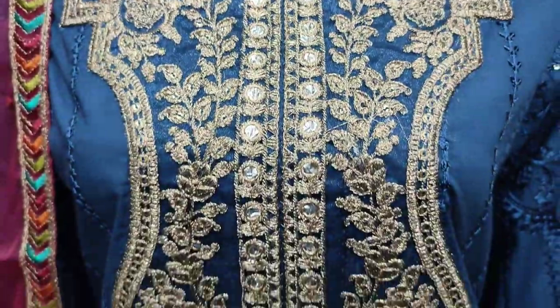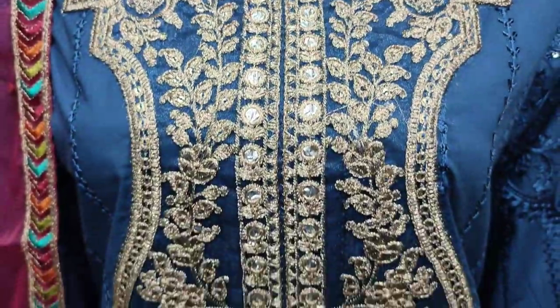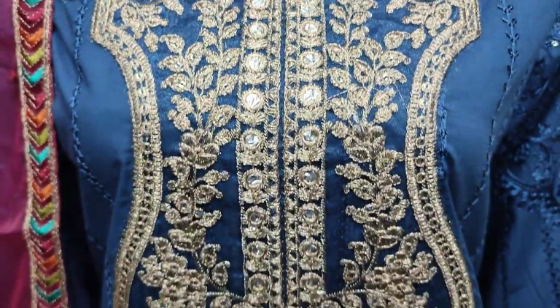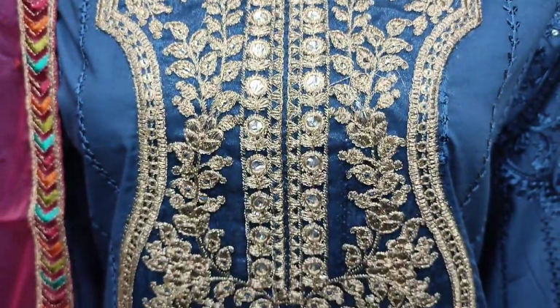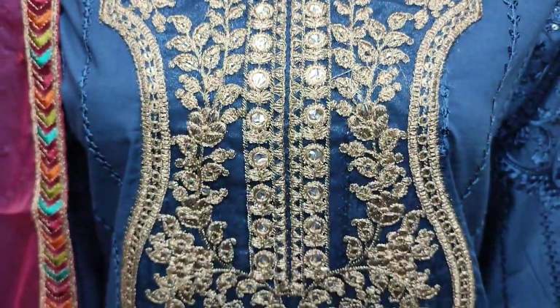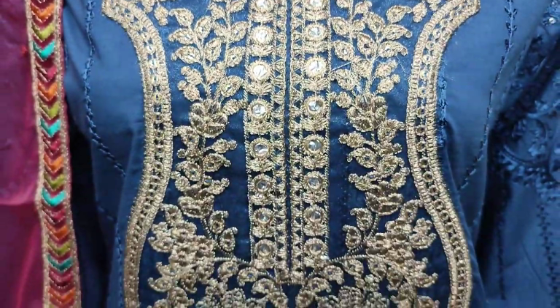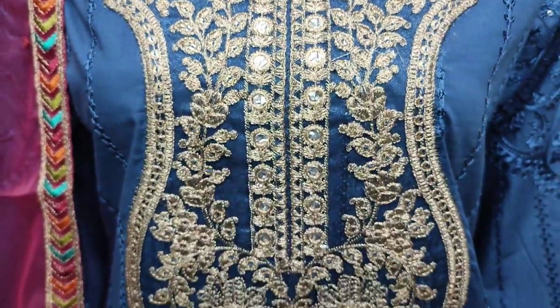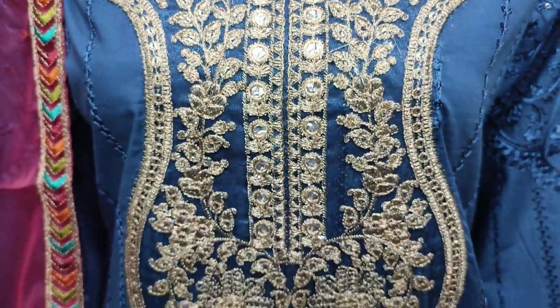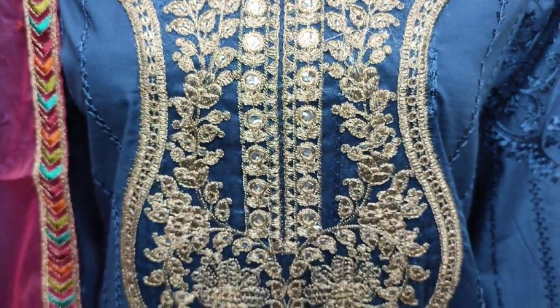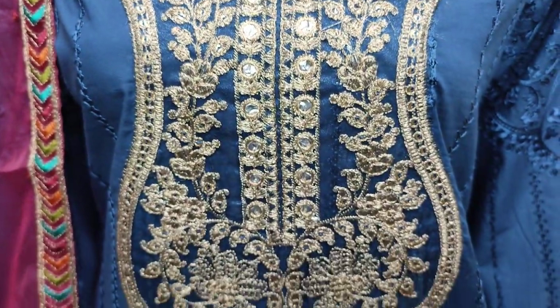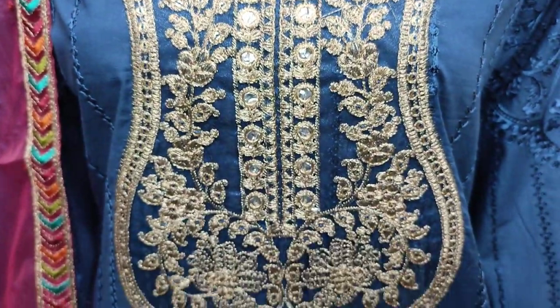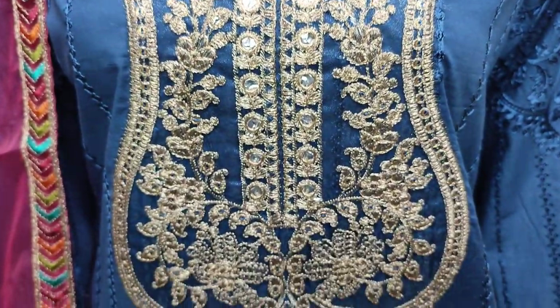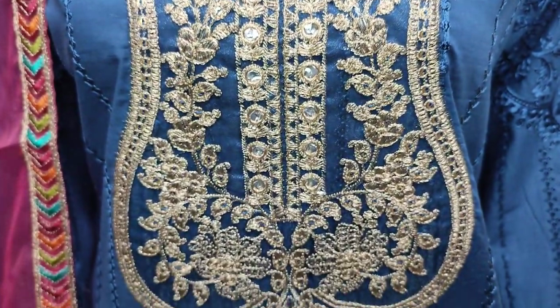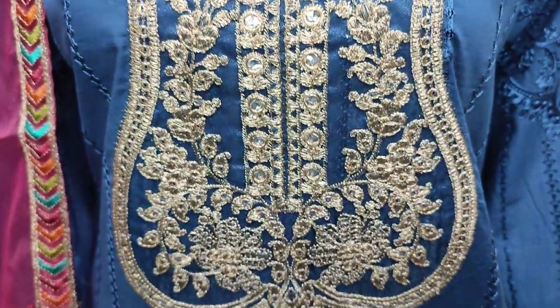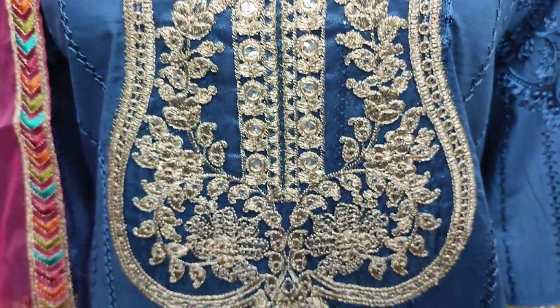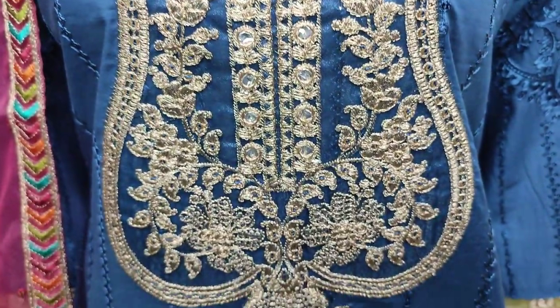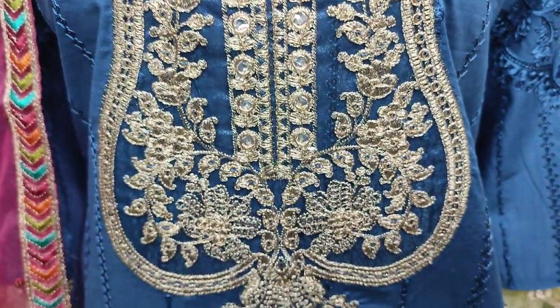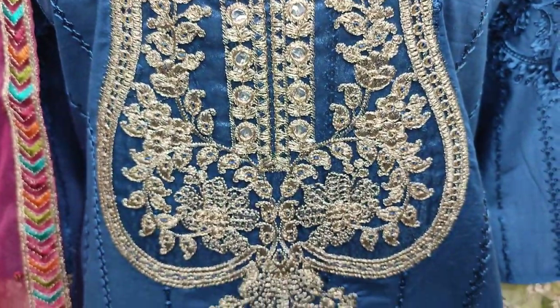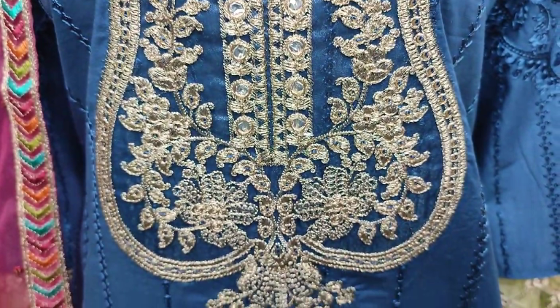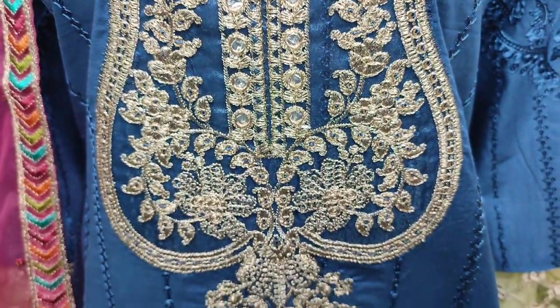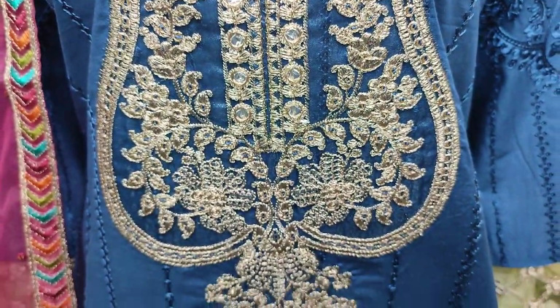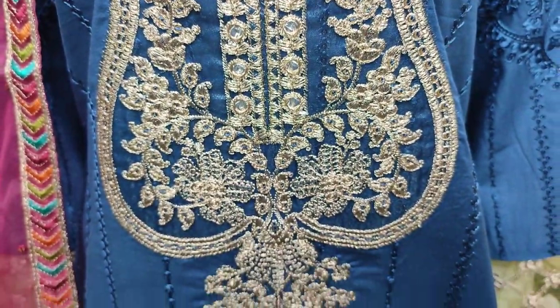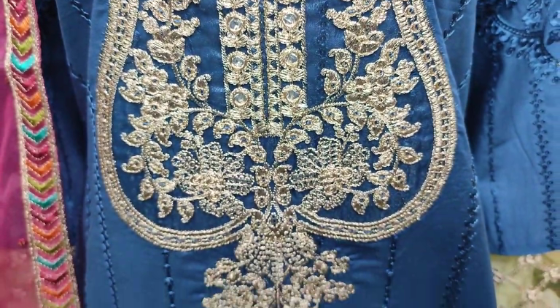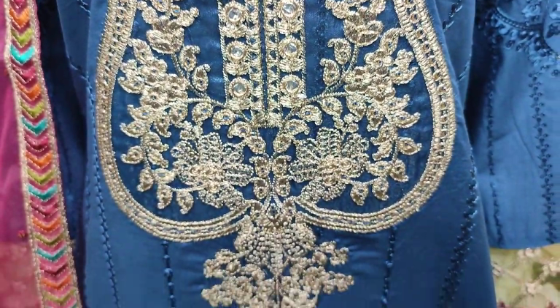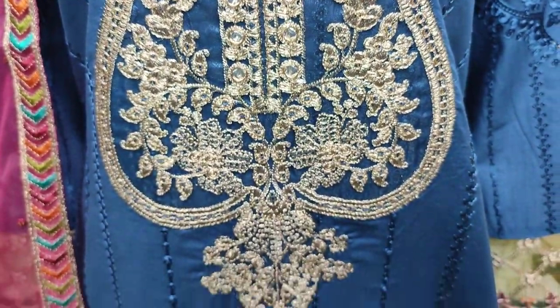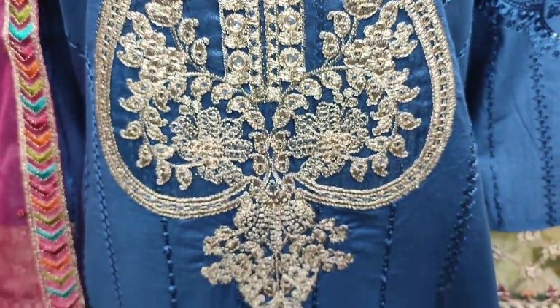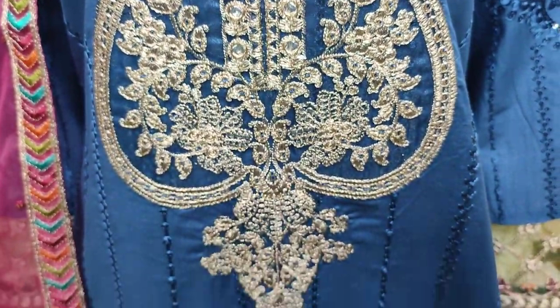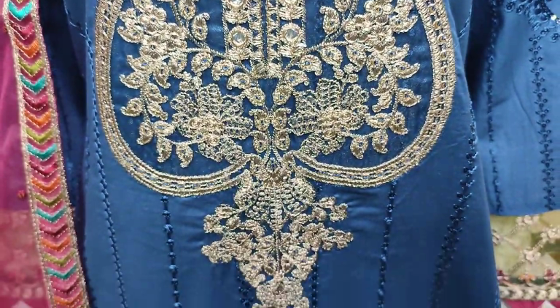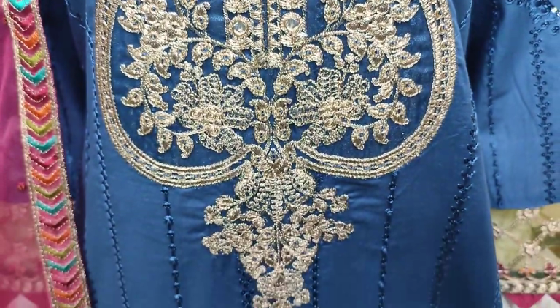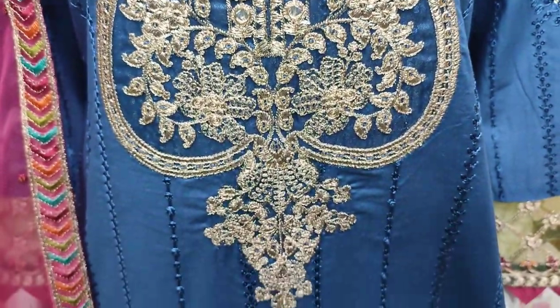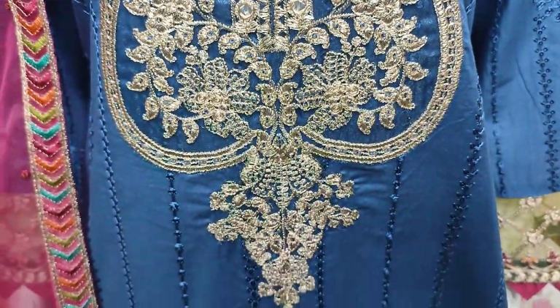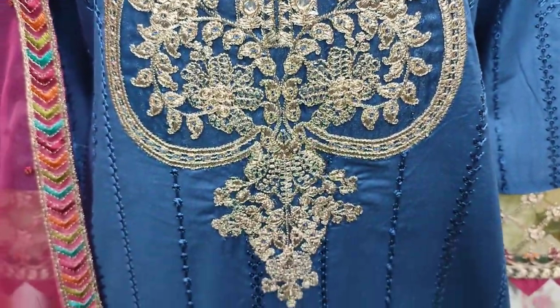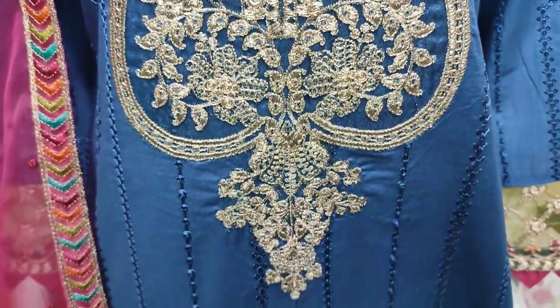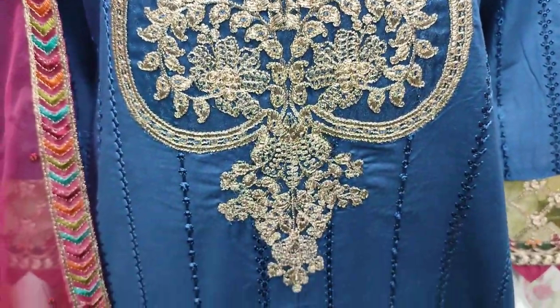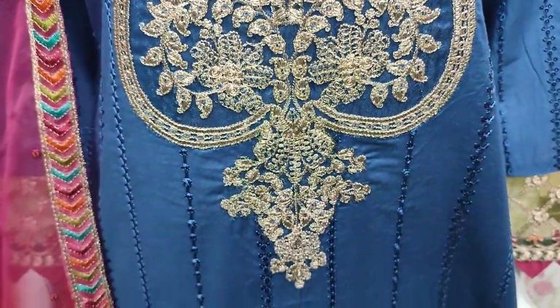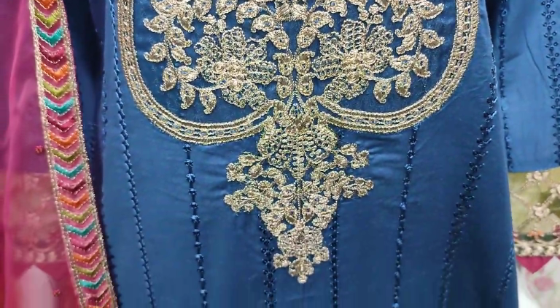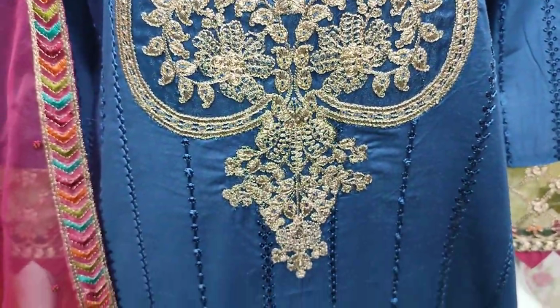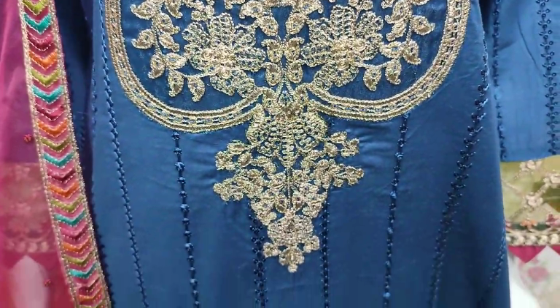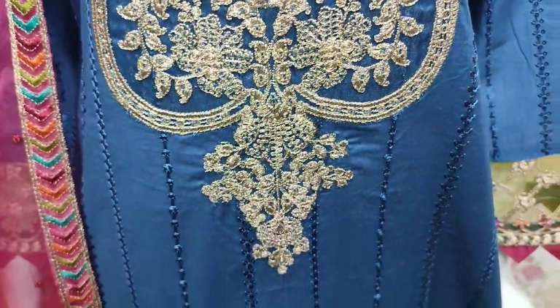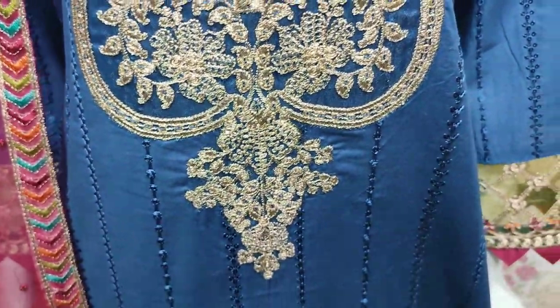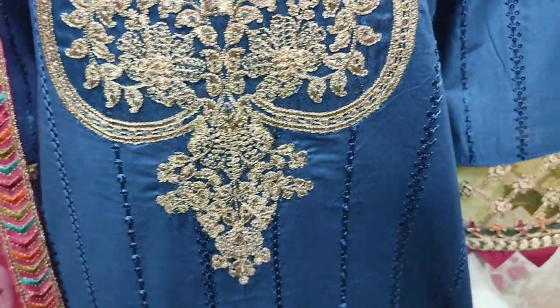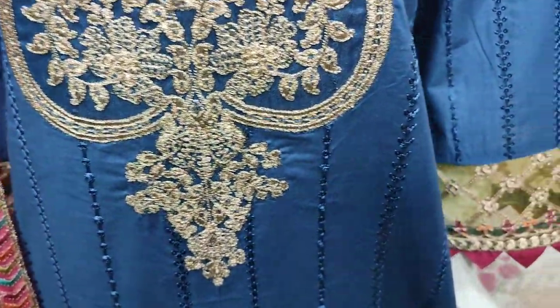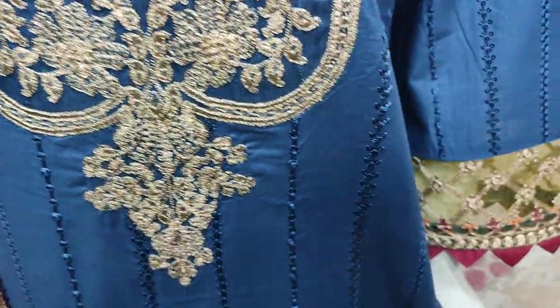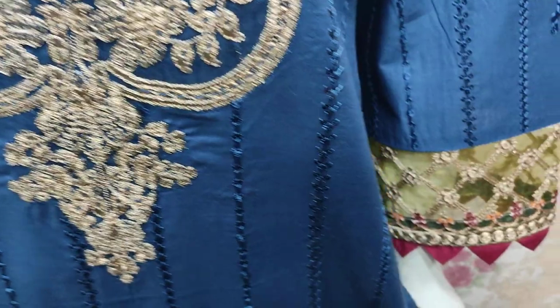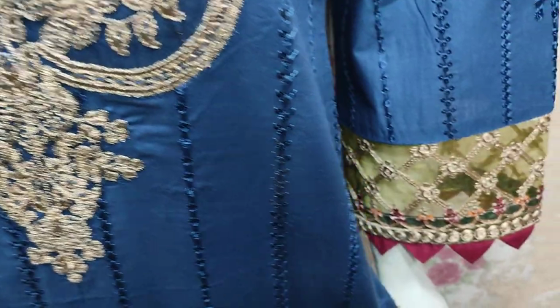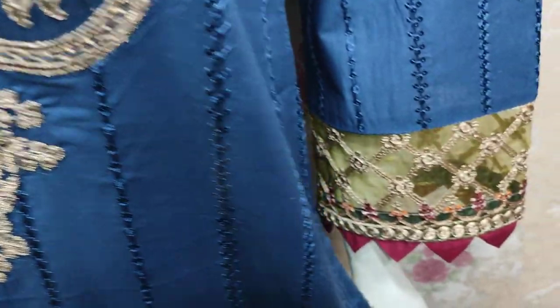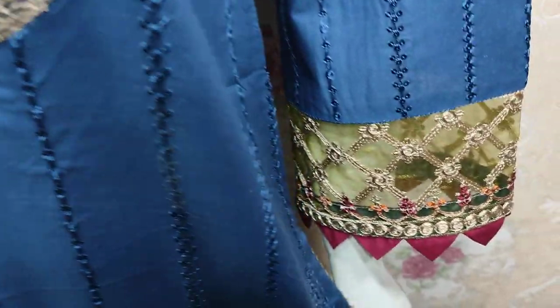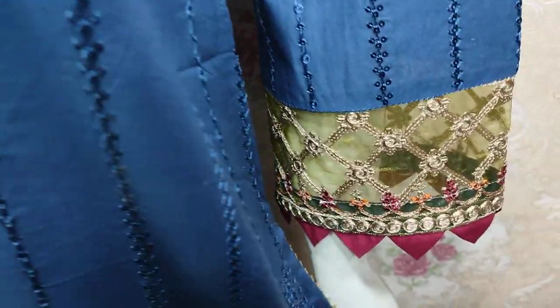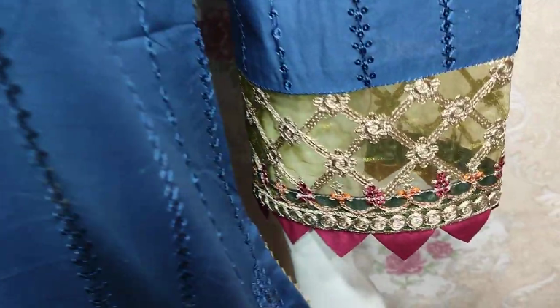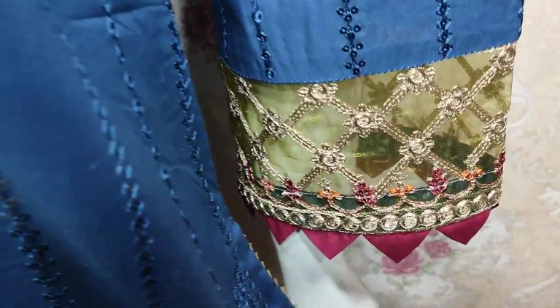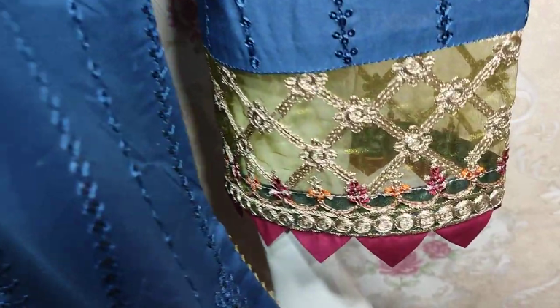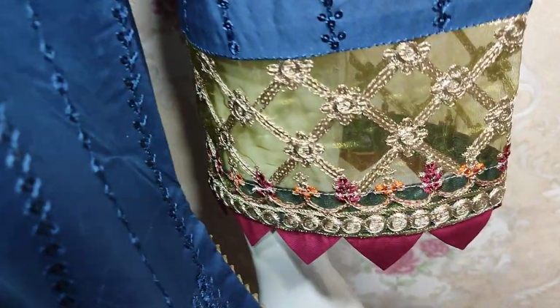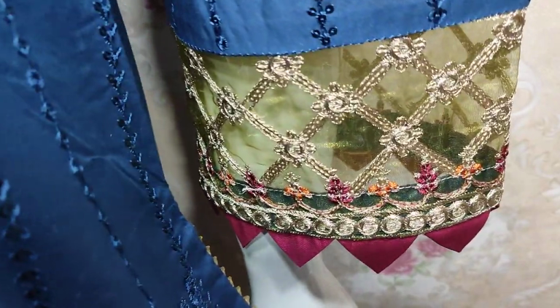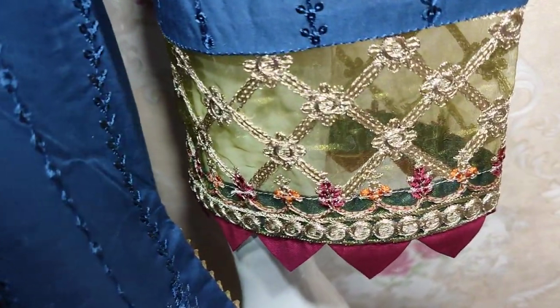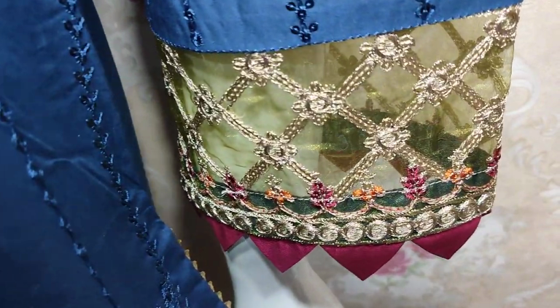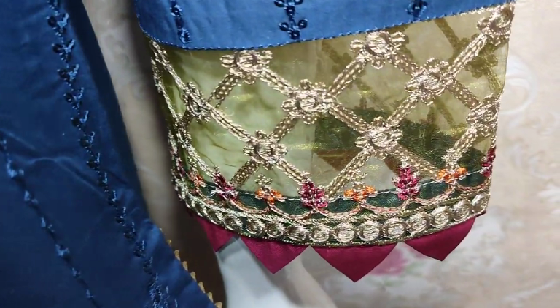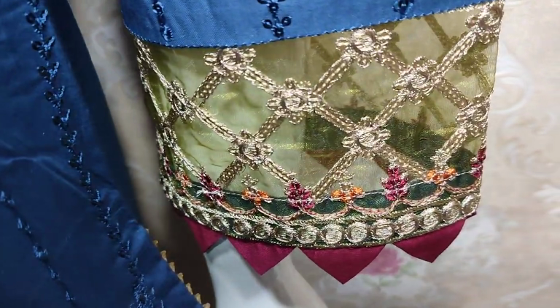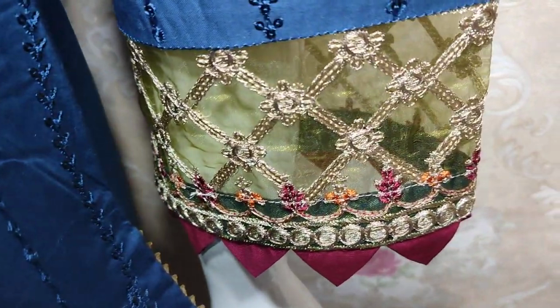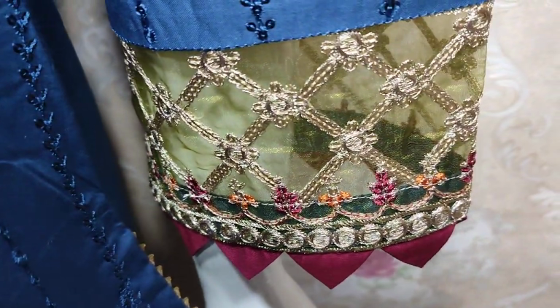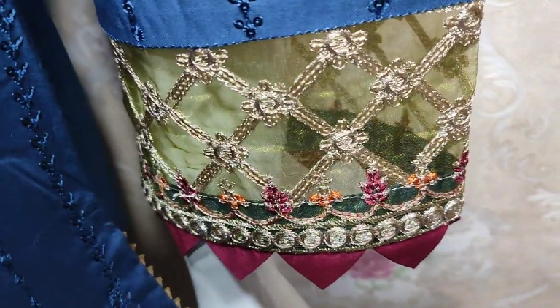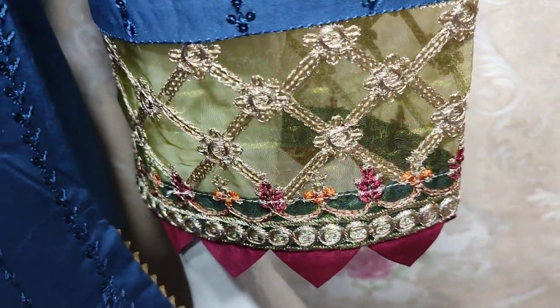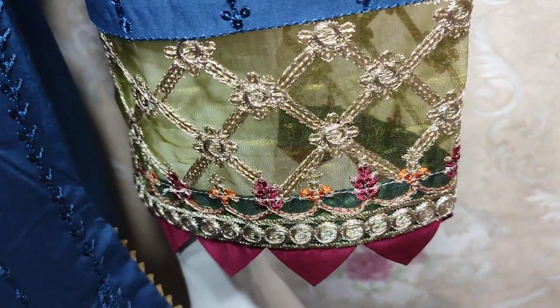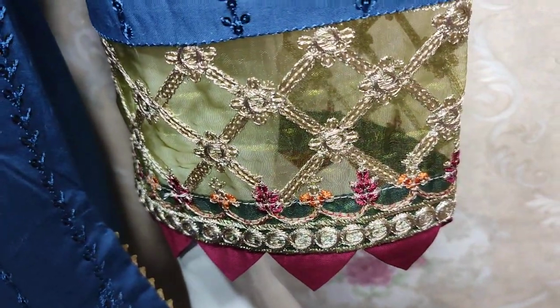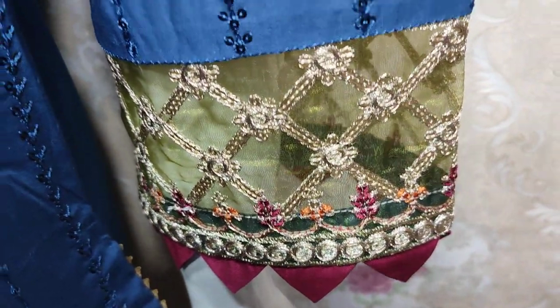Embroidered Farente, Sequence and Zari. Embroidered Sleeves.